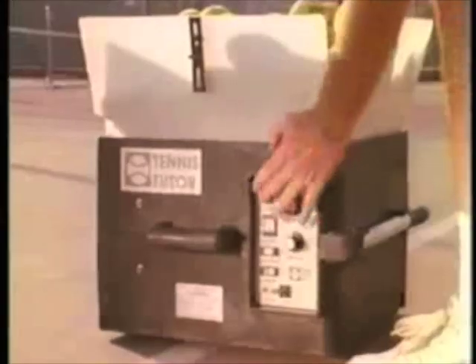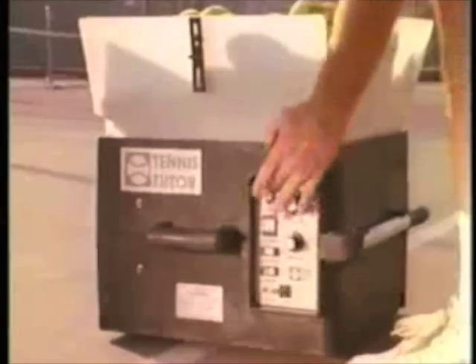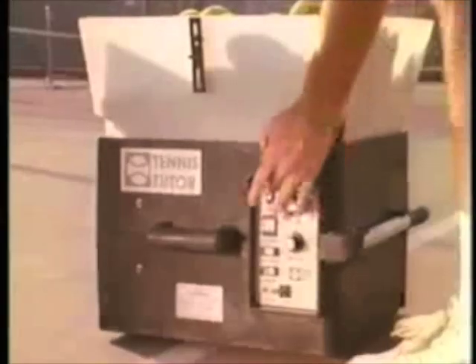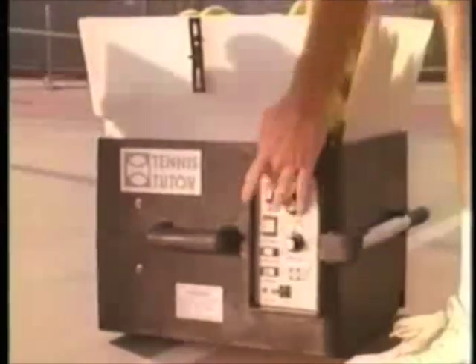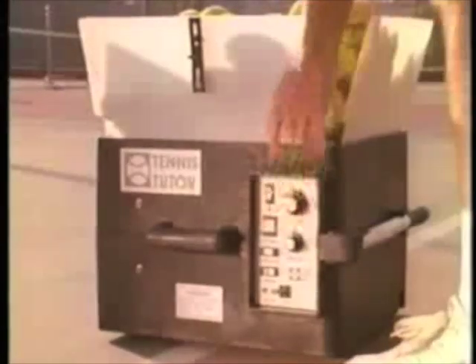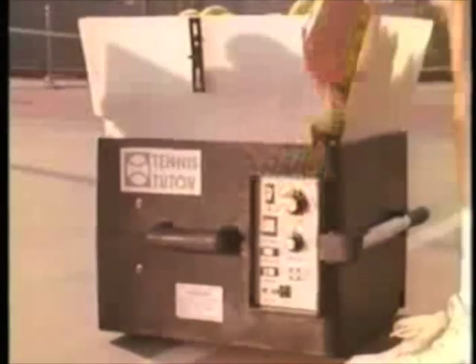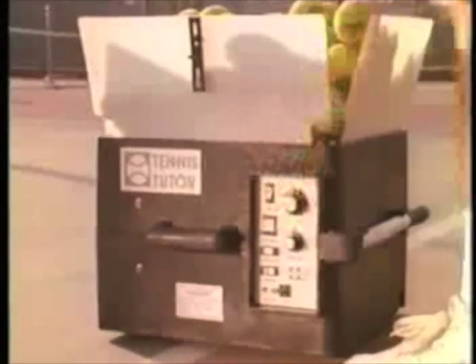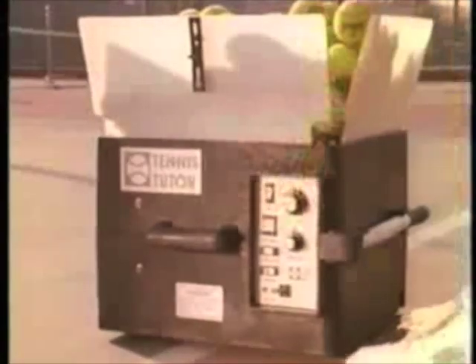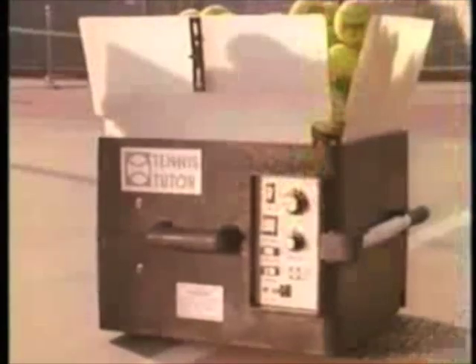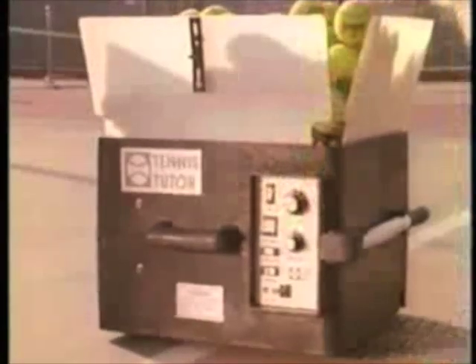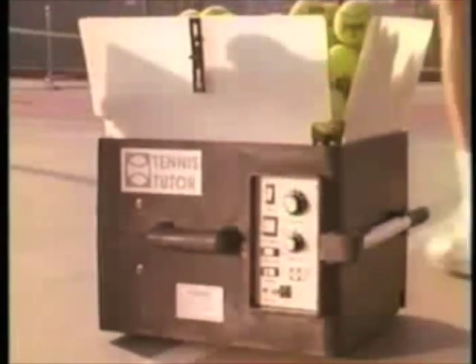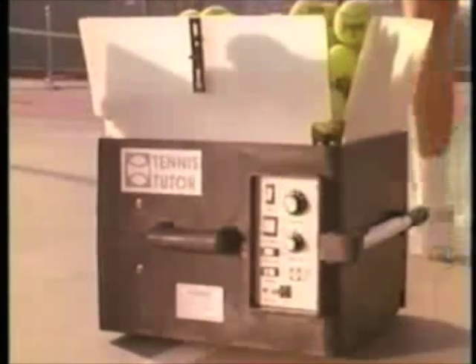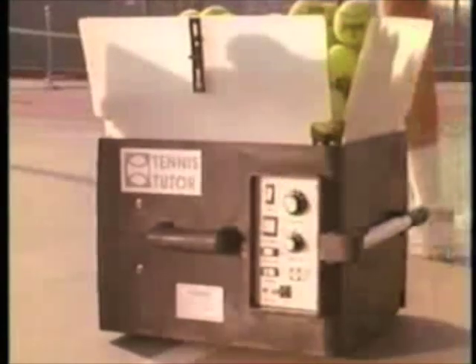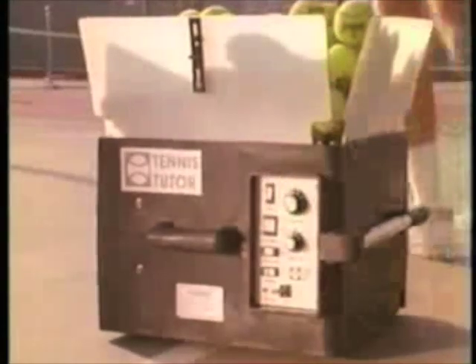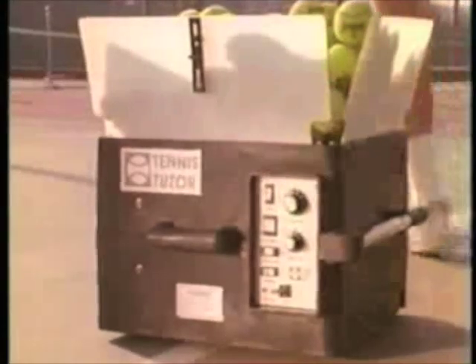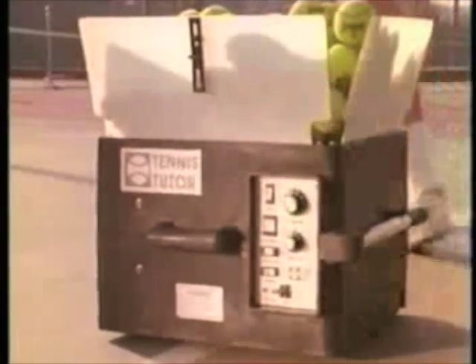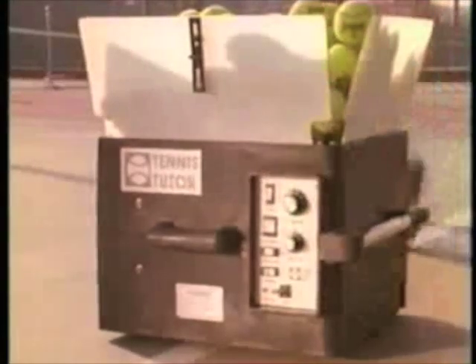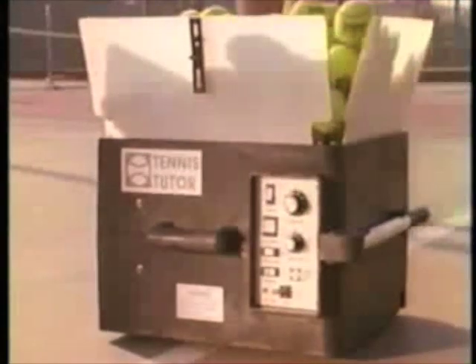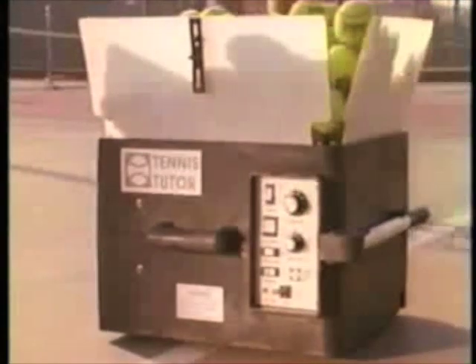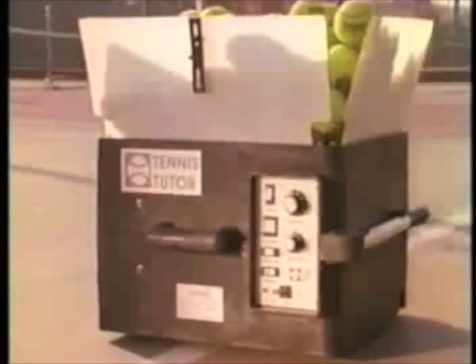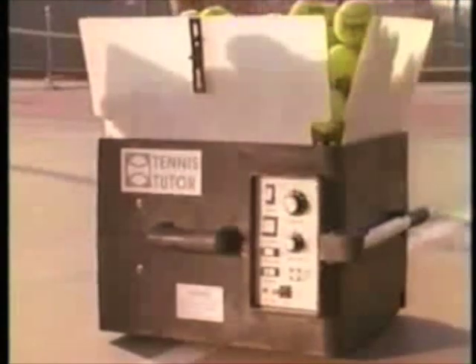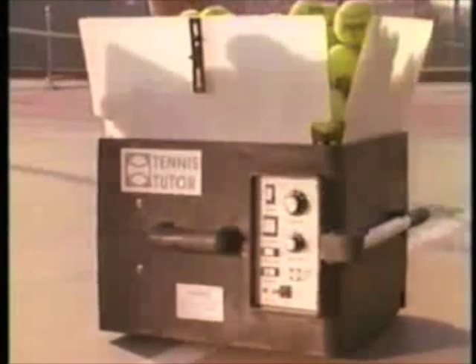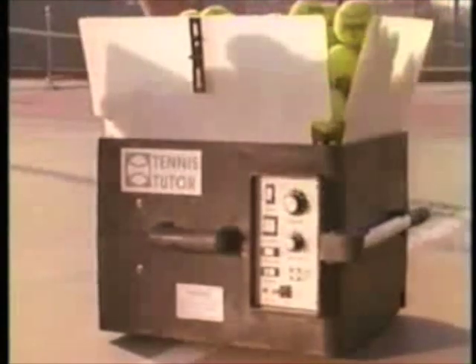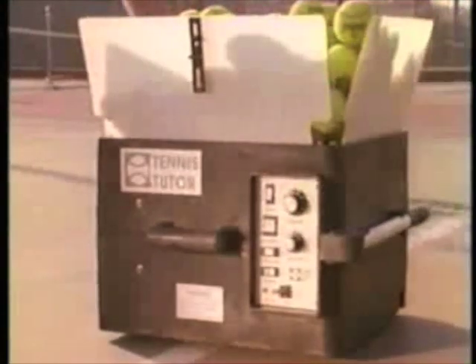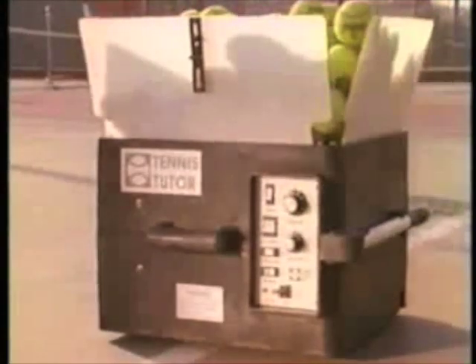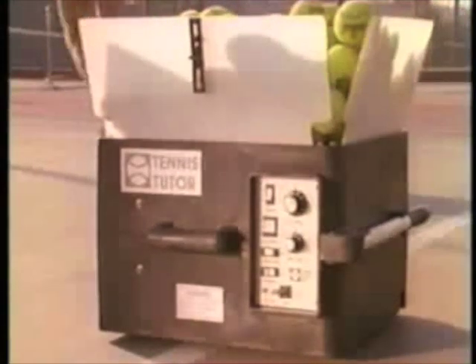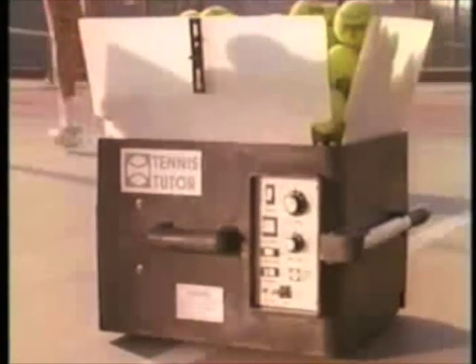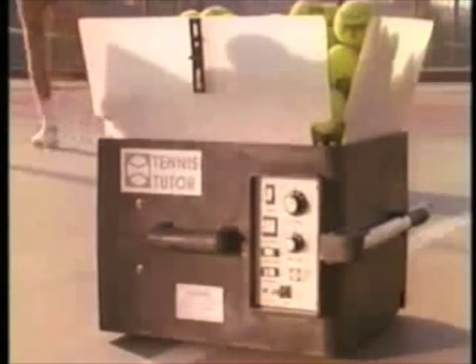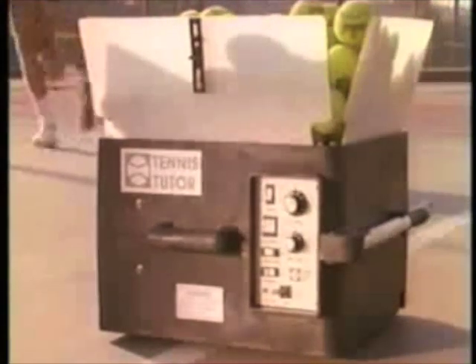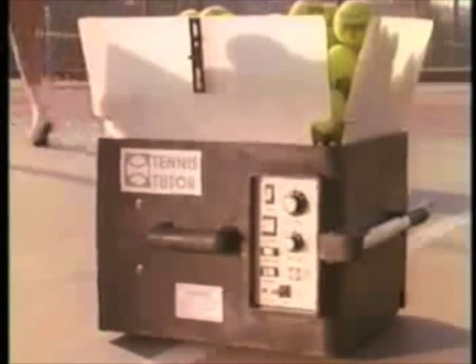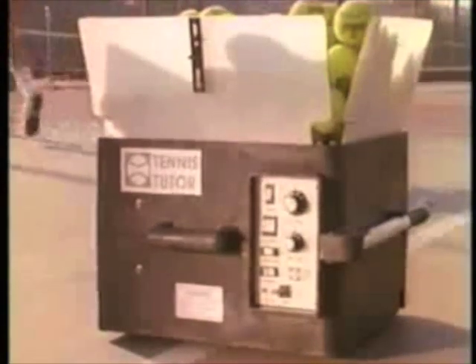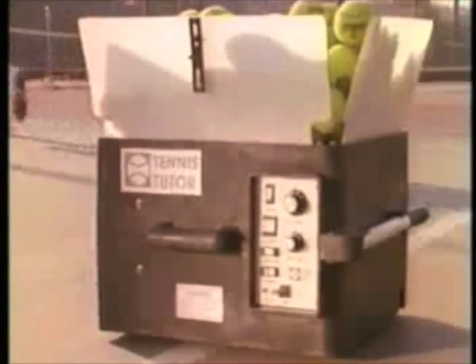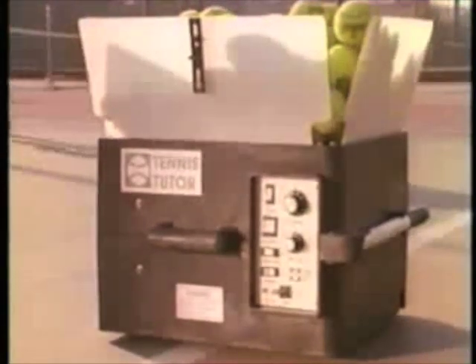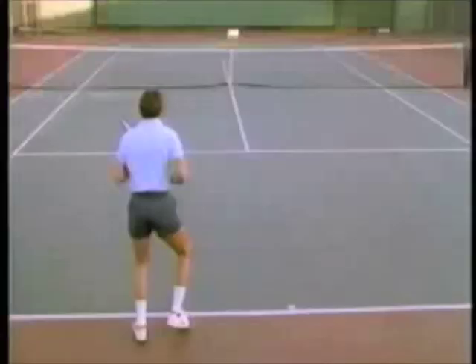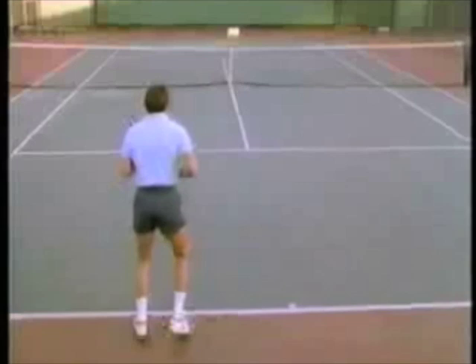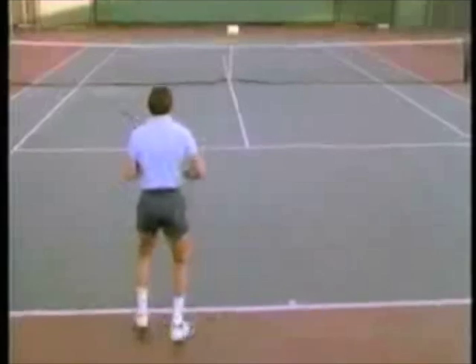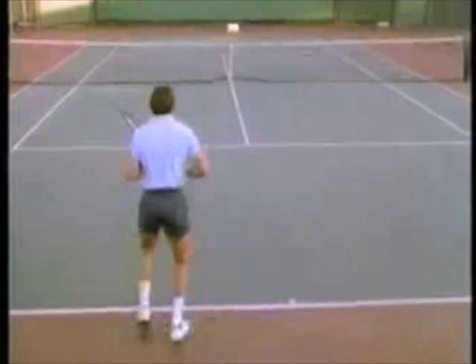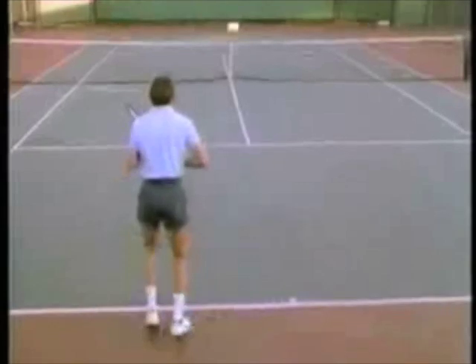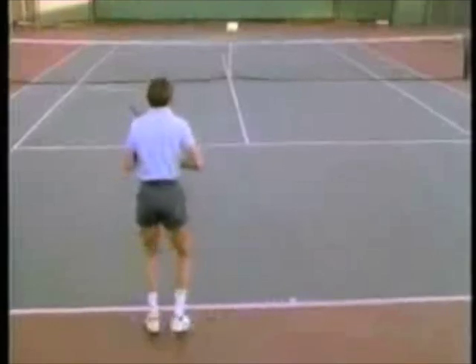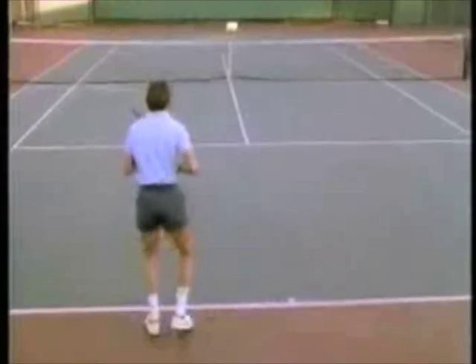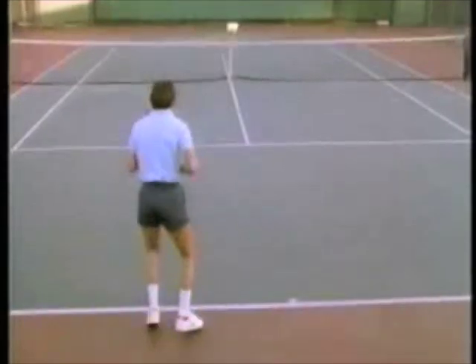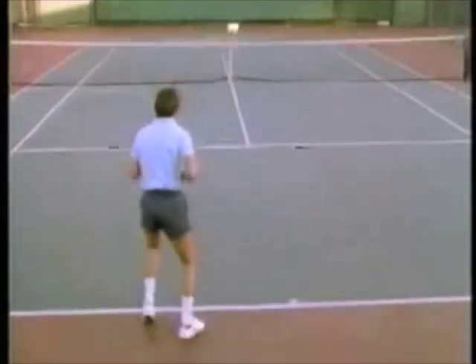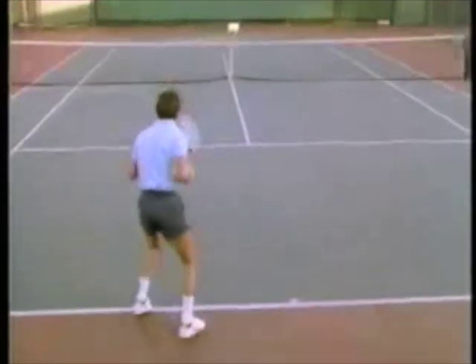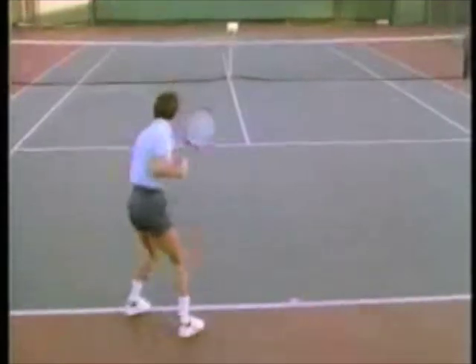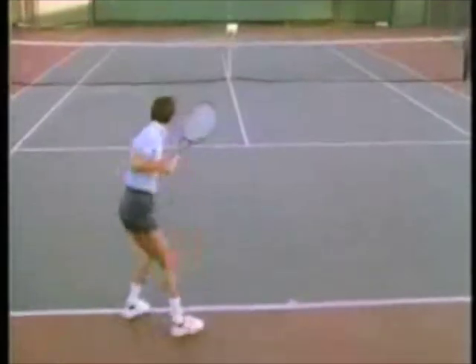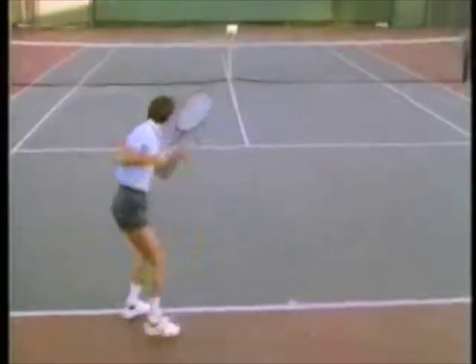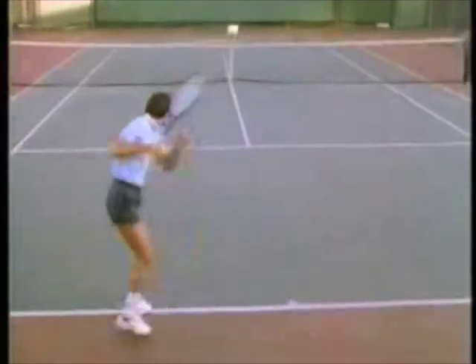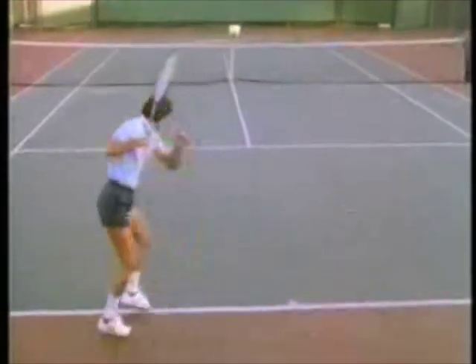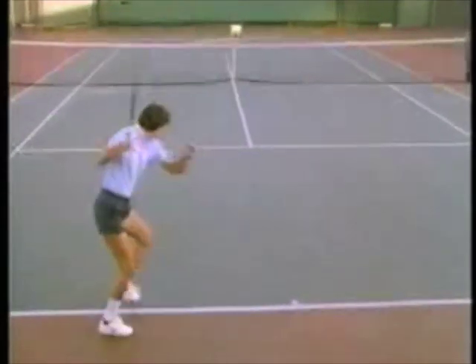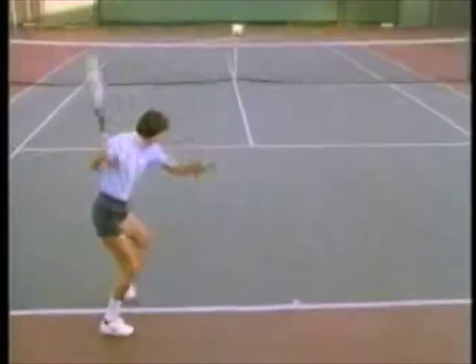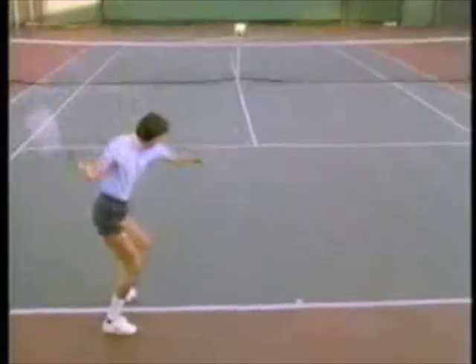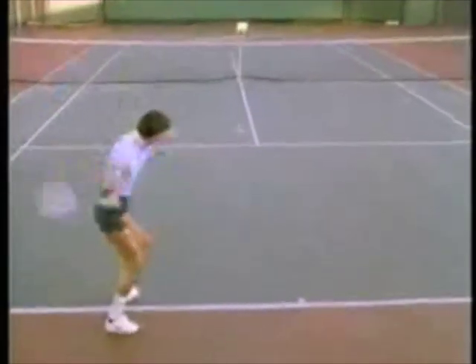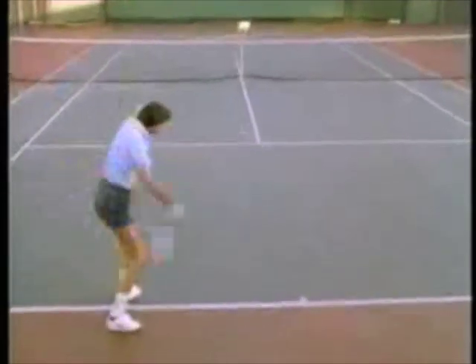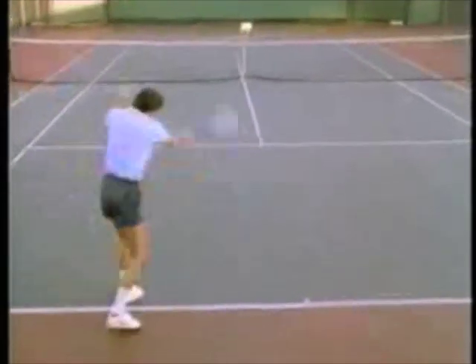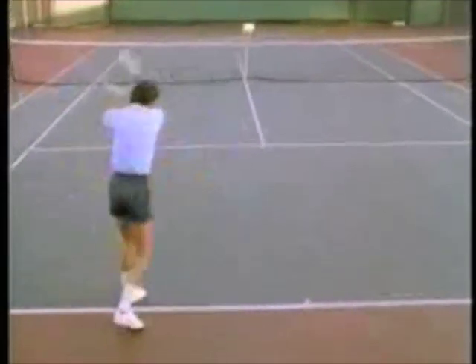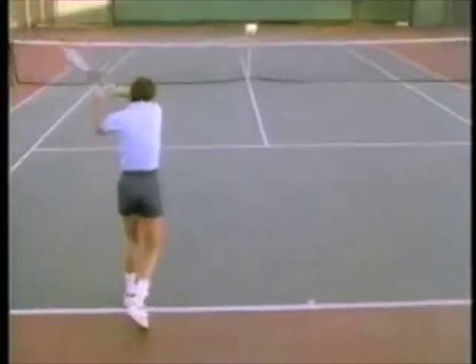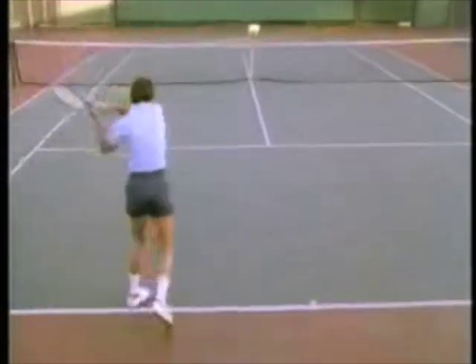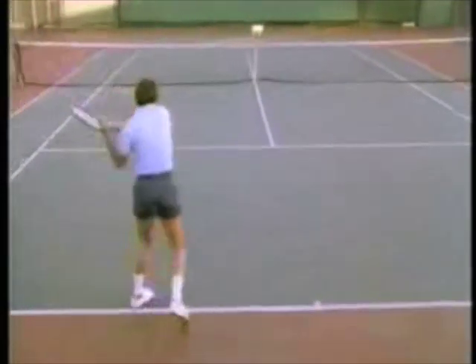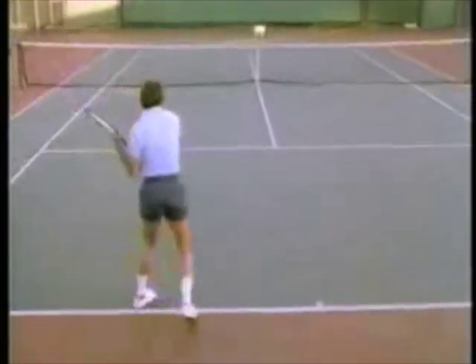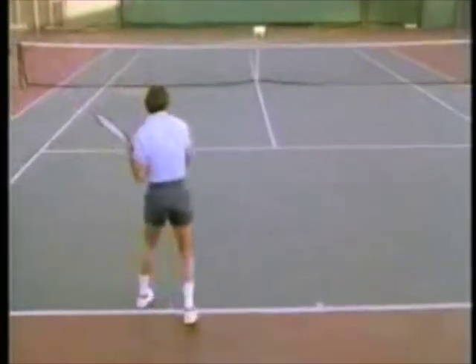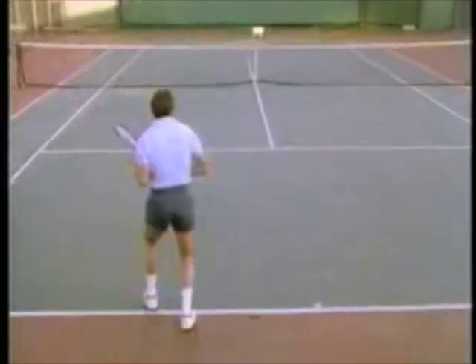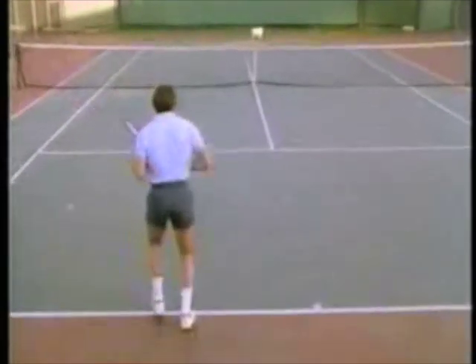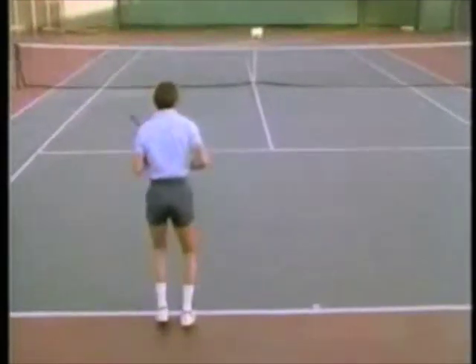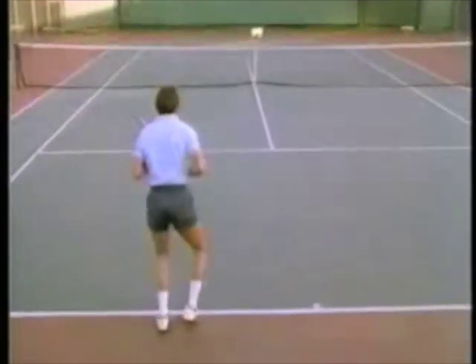The easy-to-use electronic control panel lets you match Tennis Tutor's shots to your skill level, from beginner to world-class.